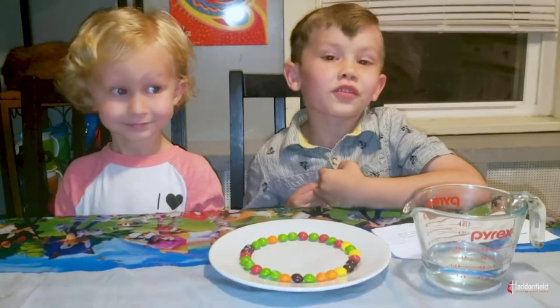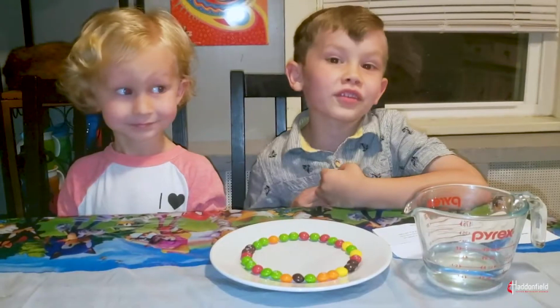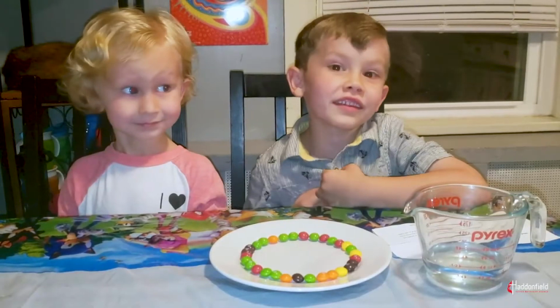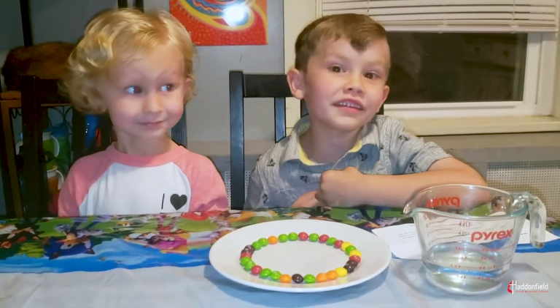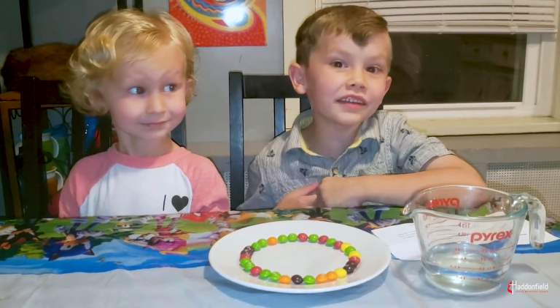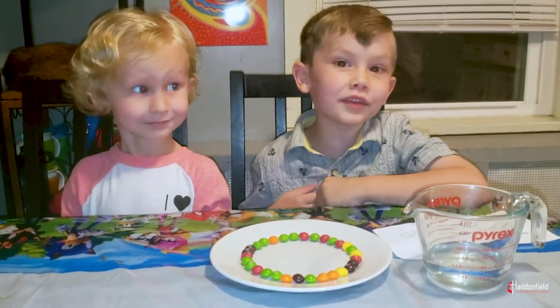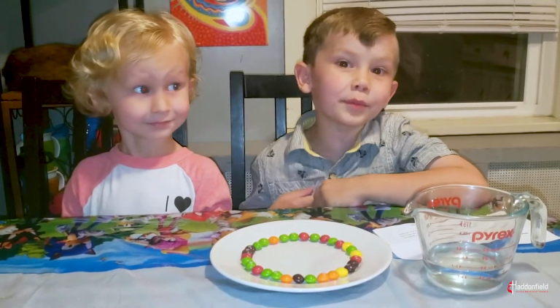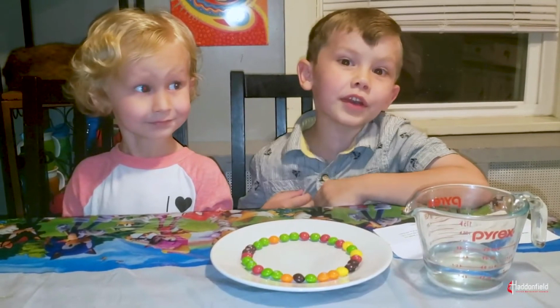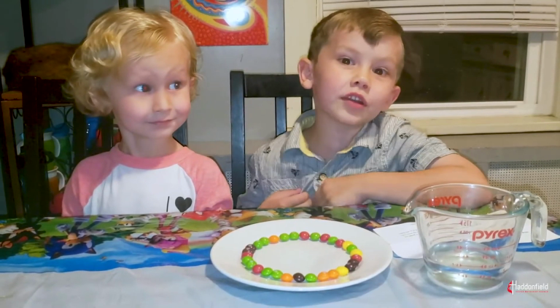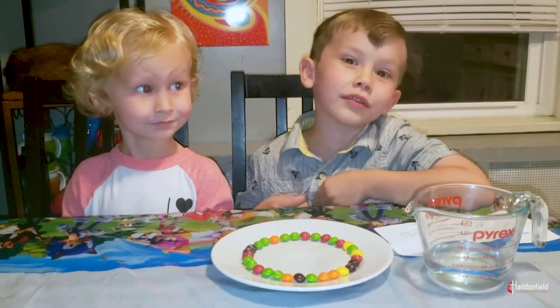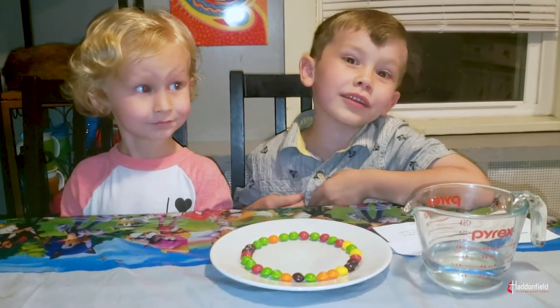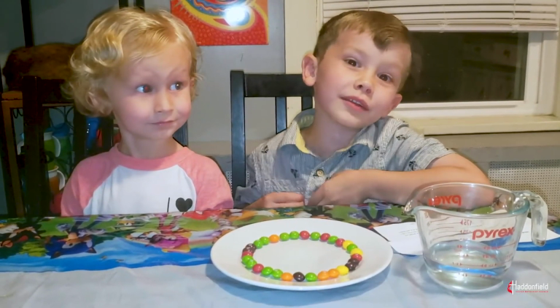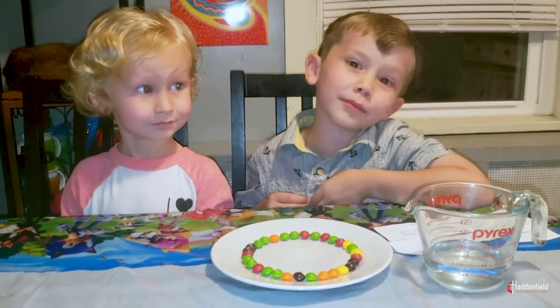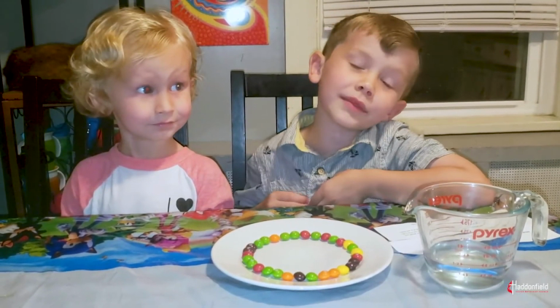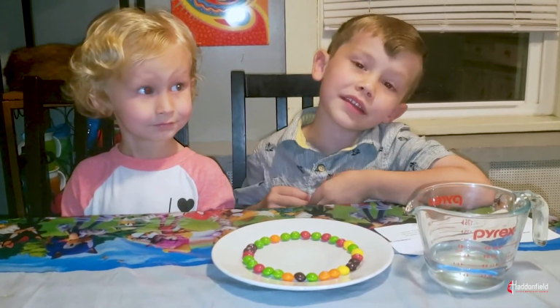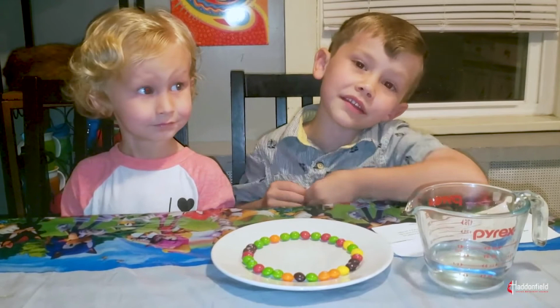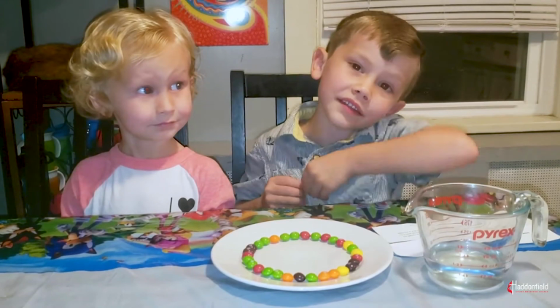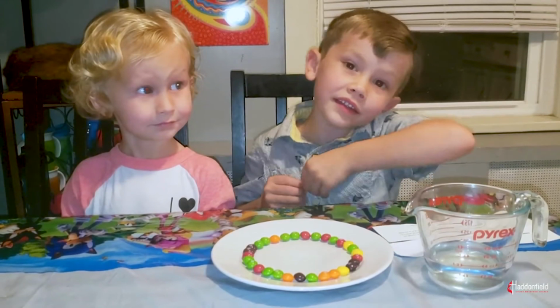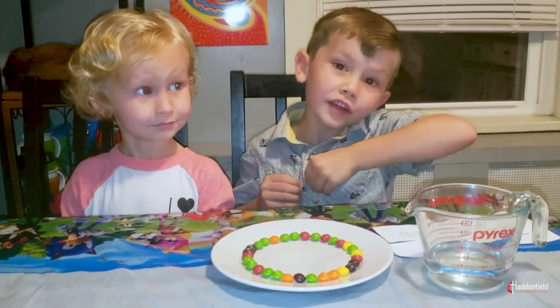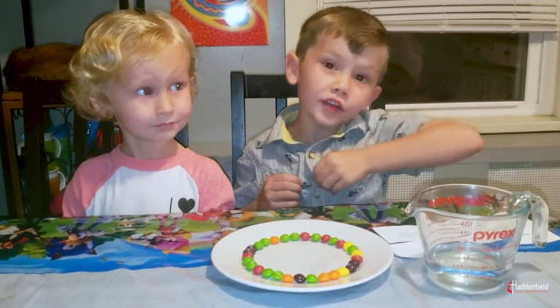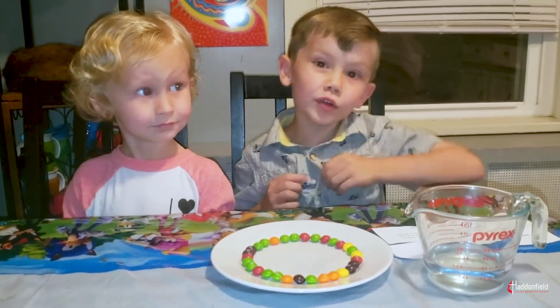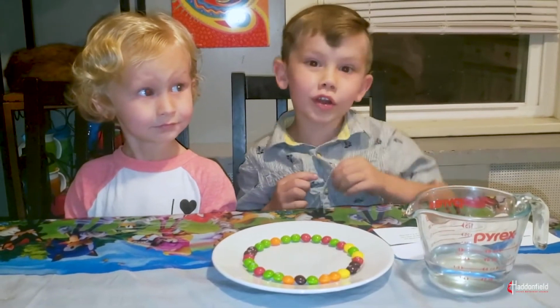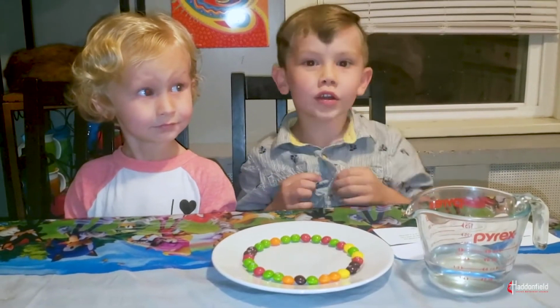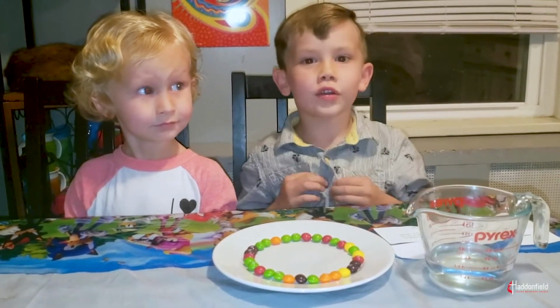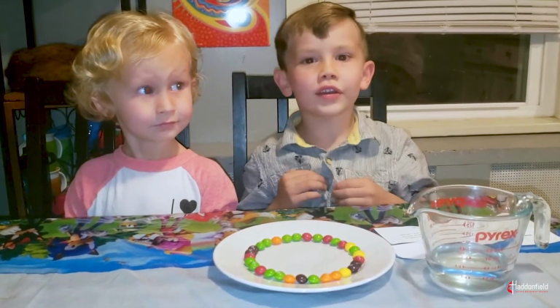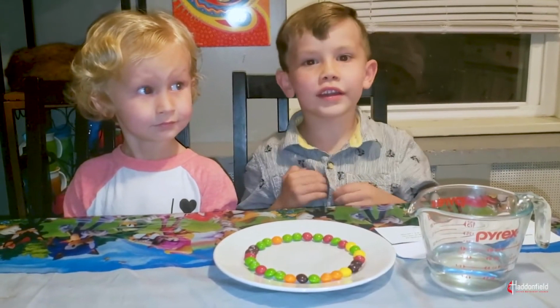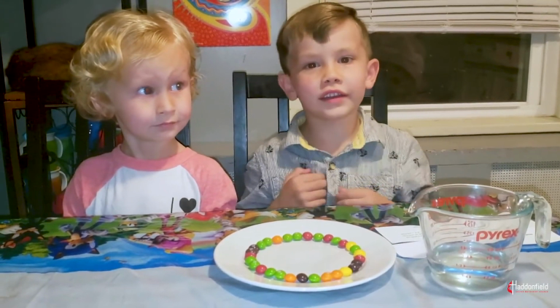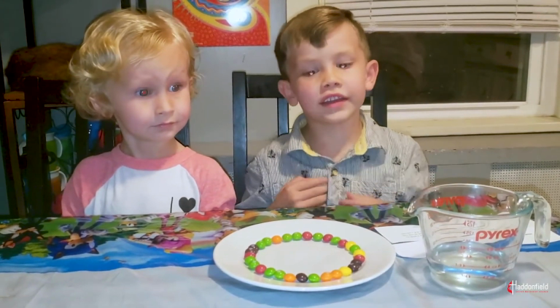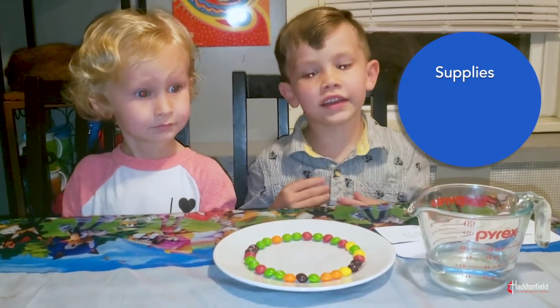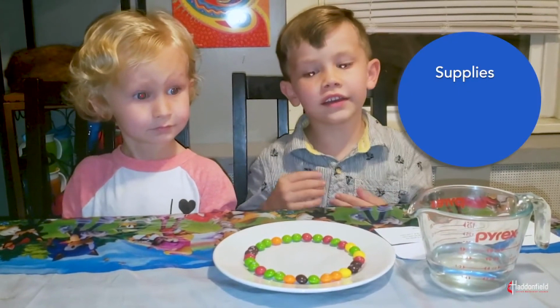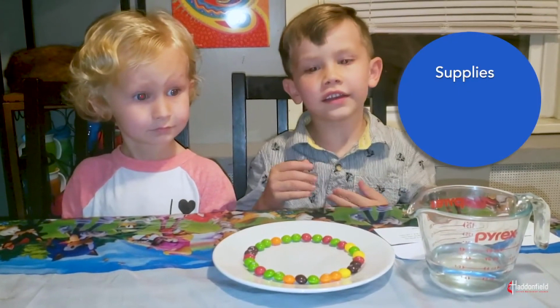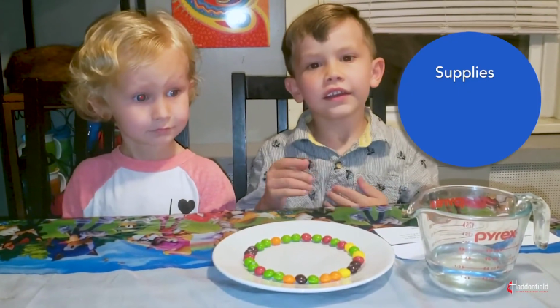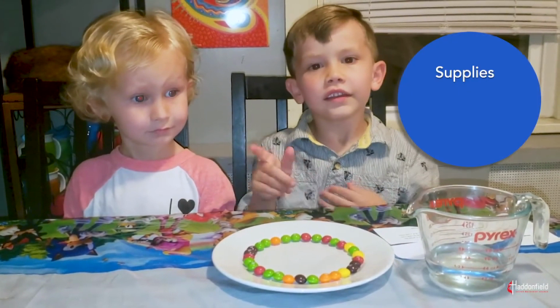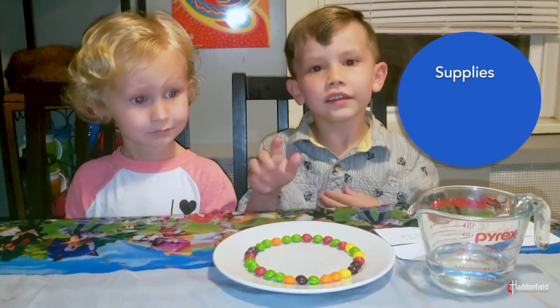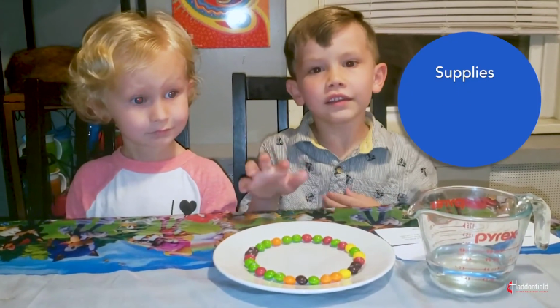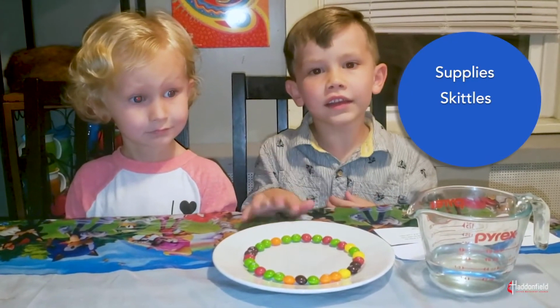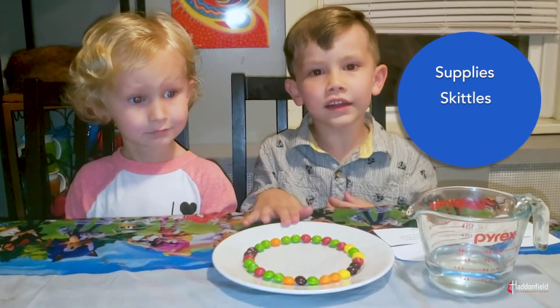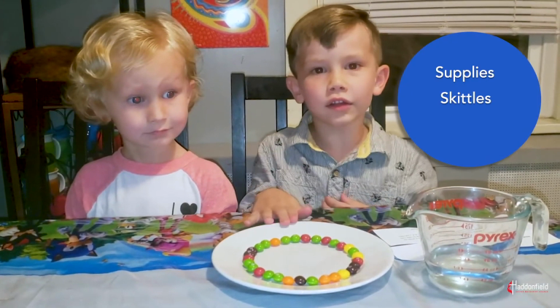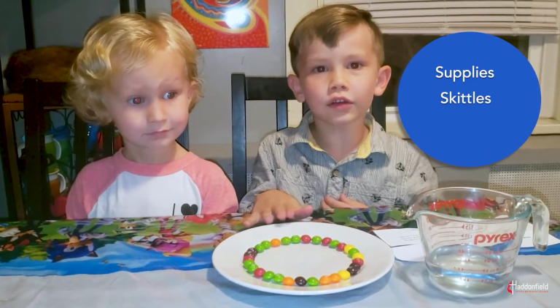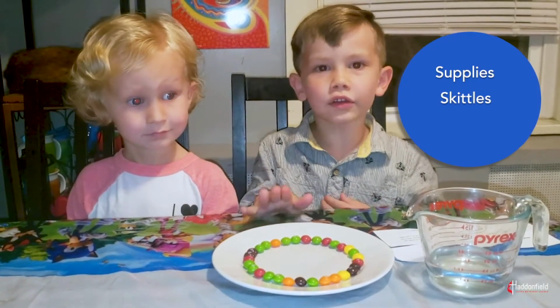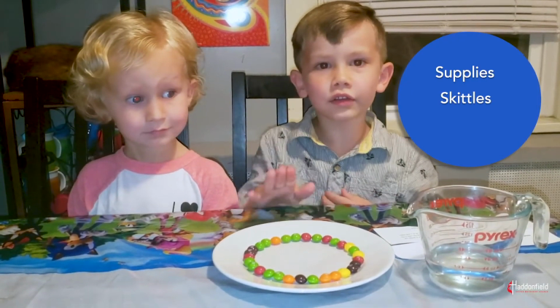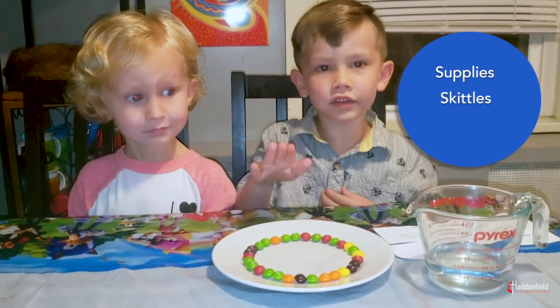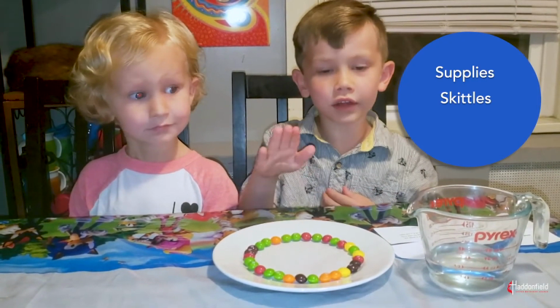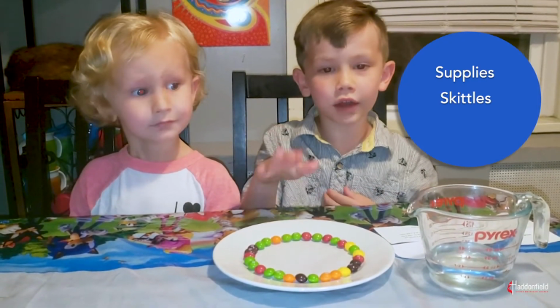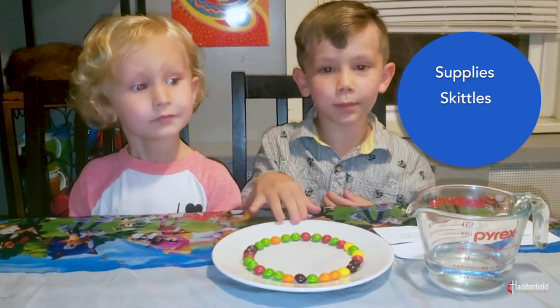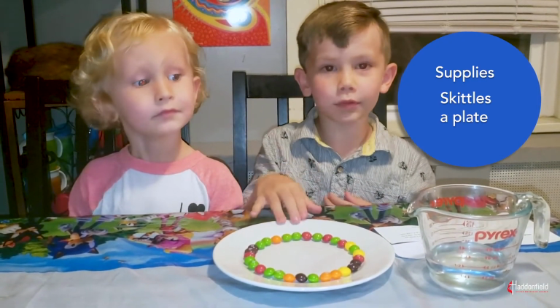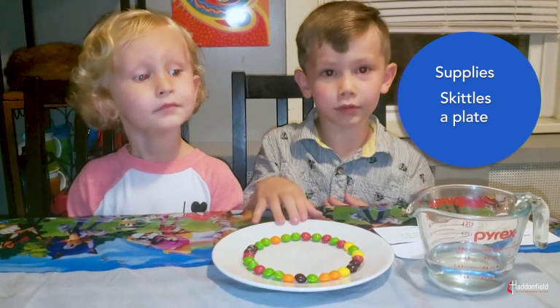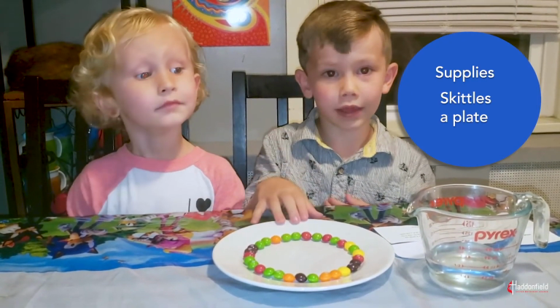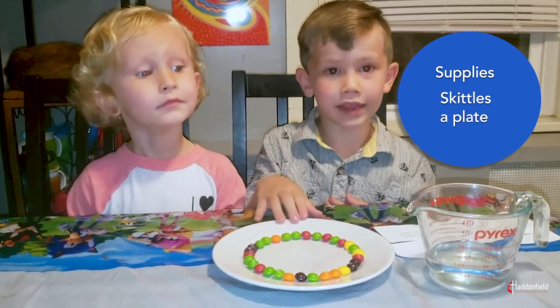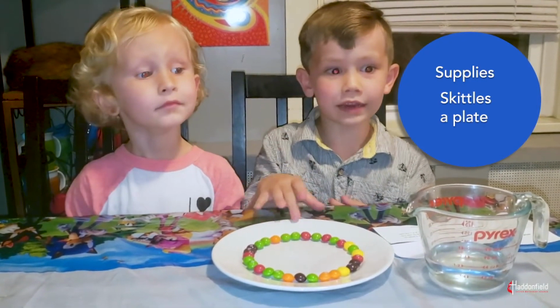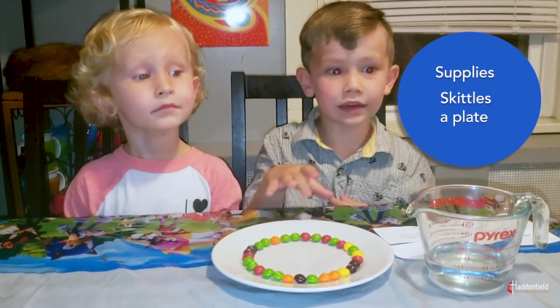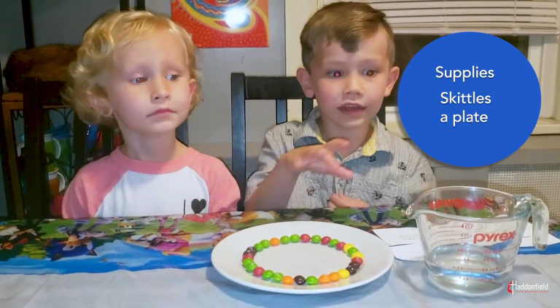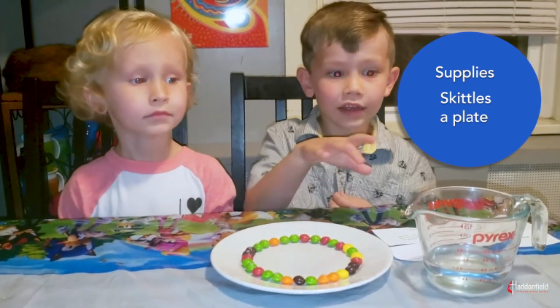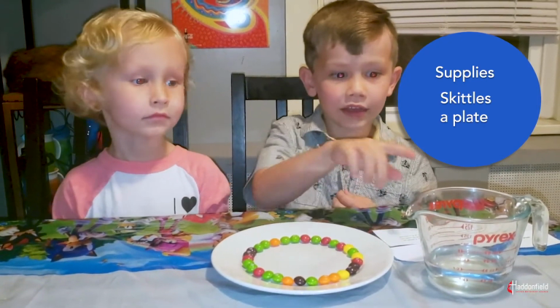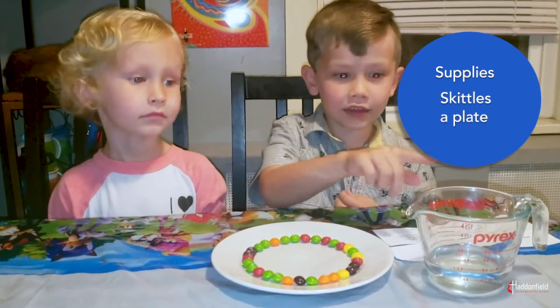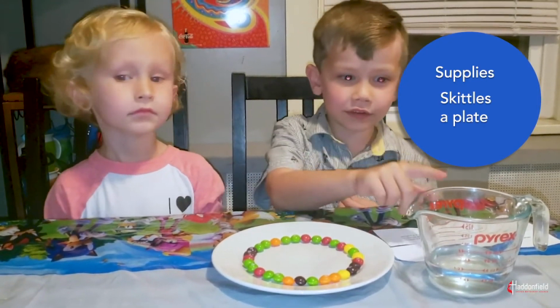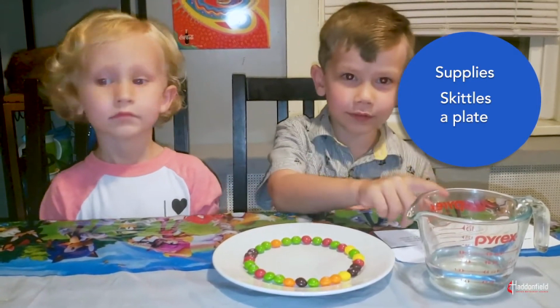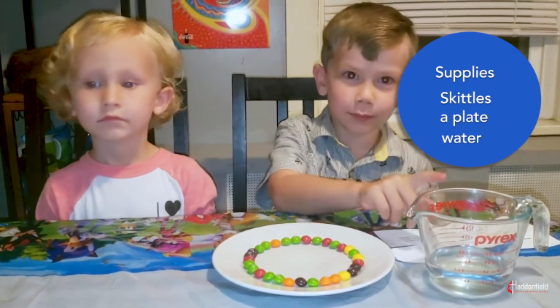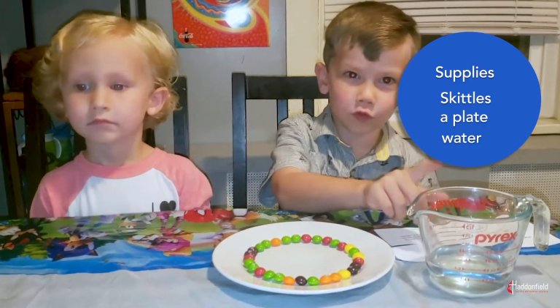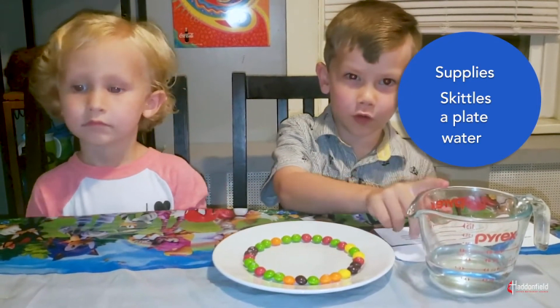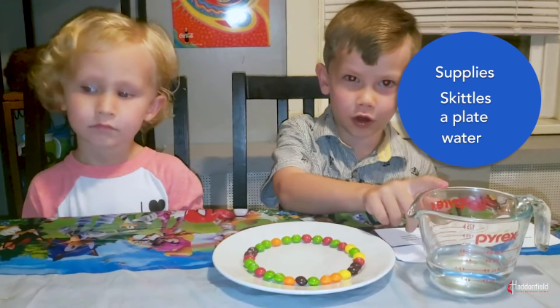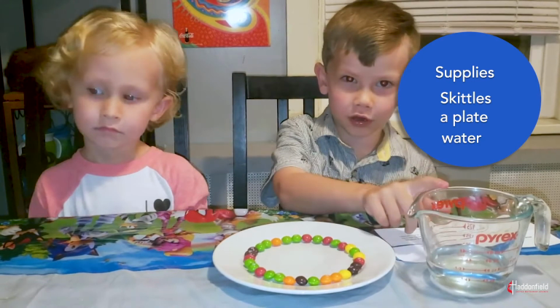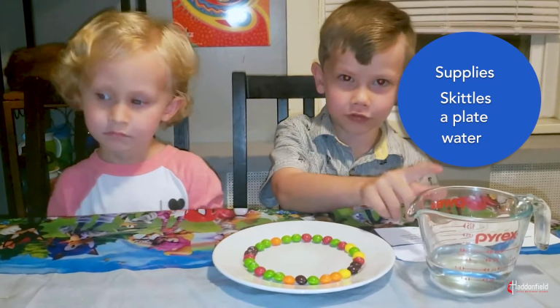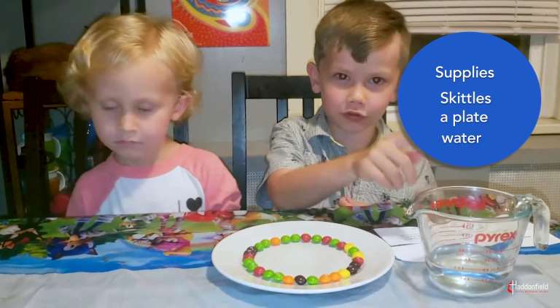For this experiment, you are going to need Skittles, a plate, and some water.